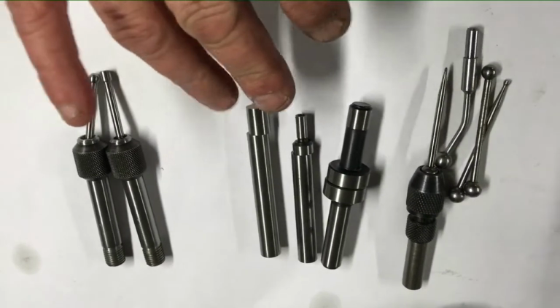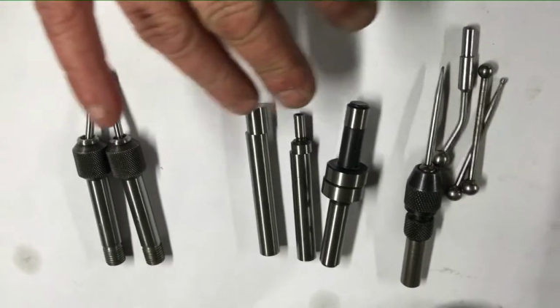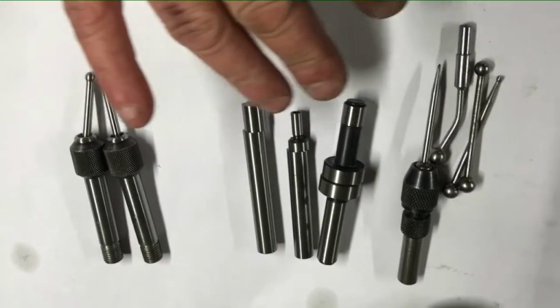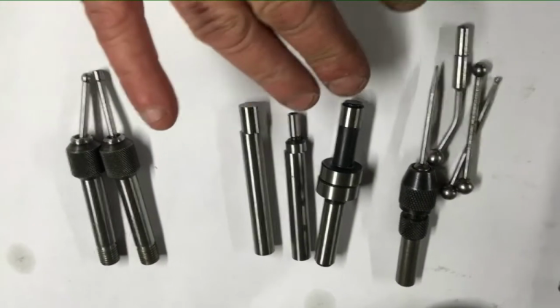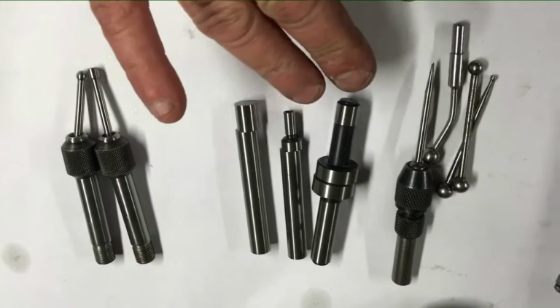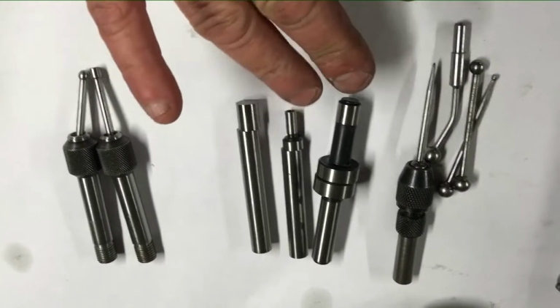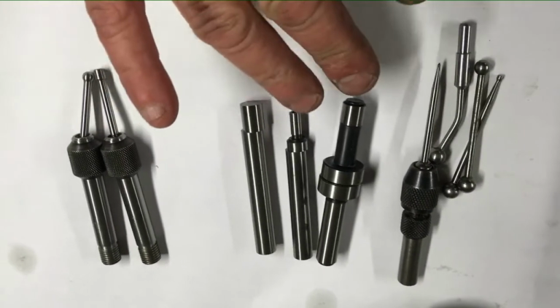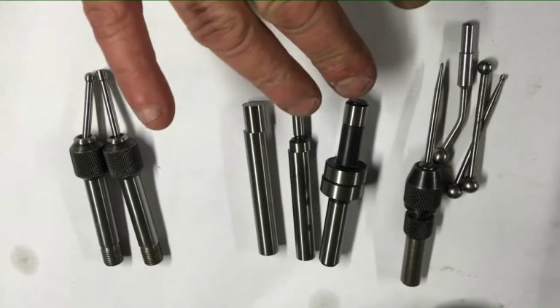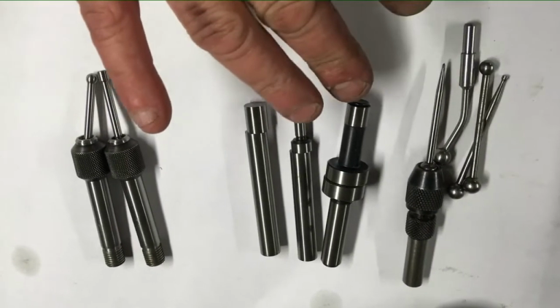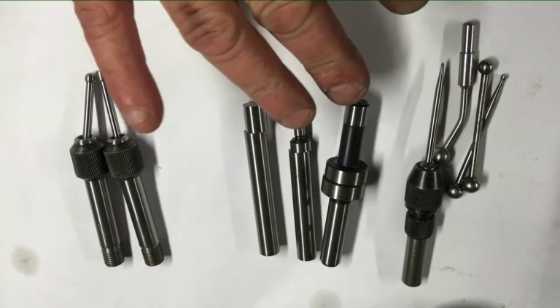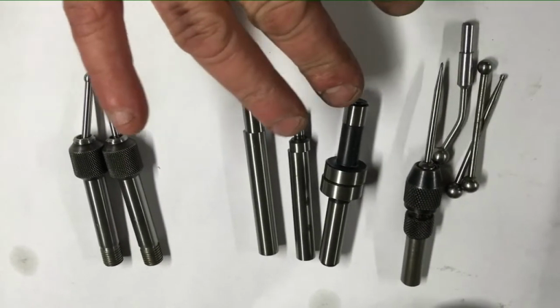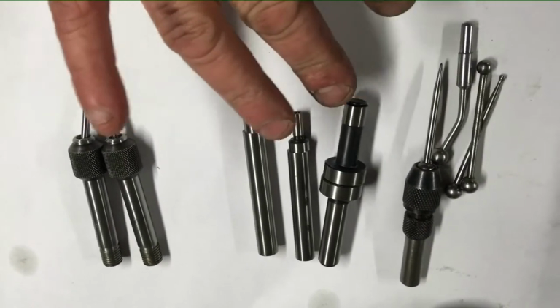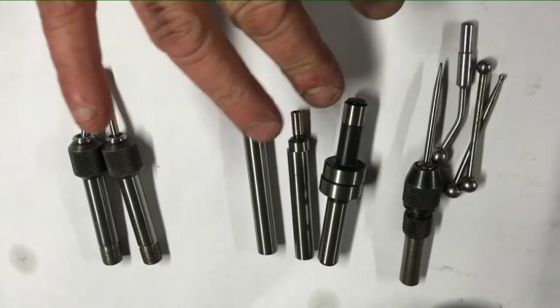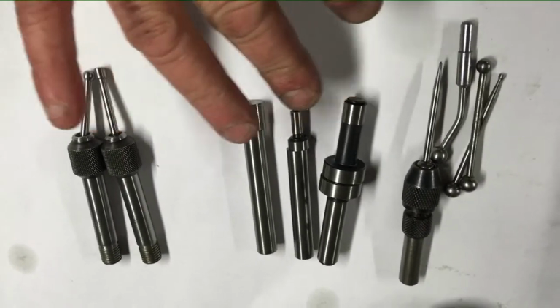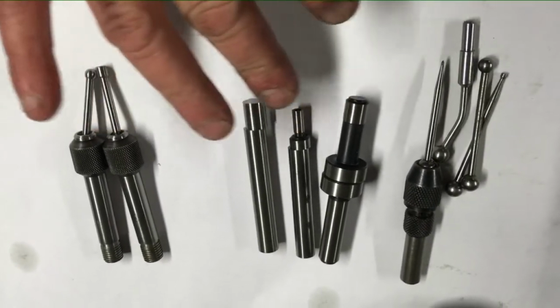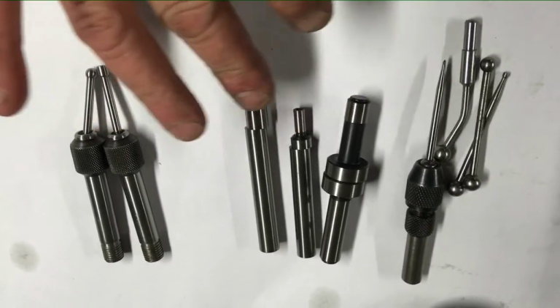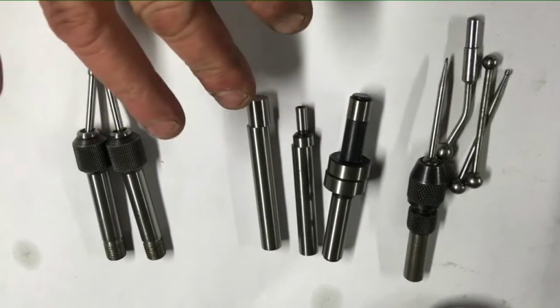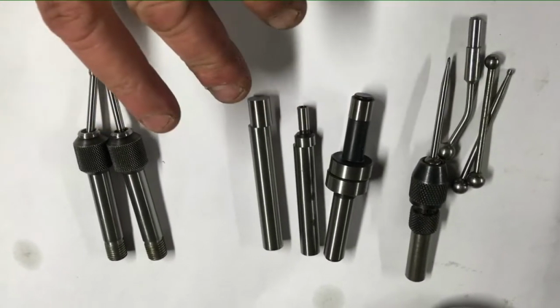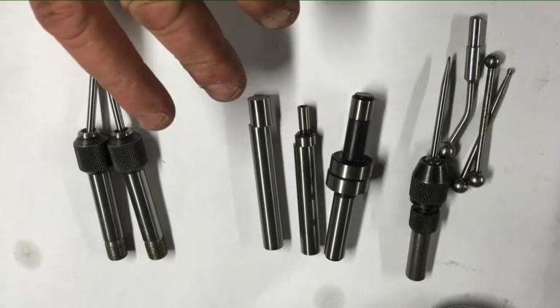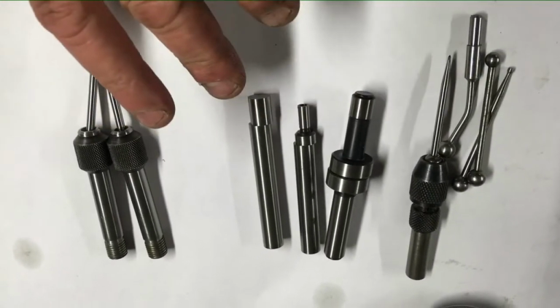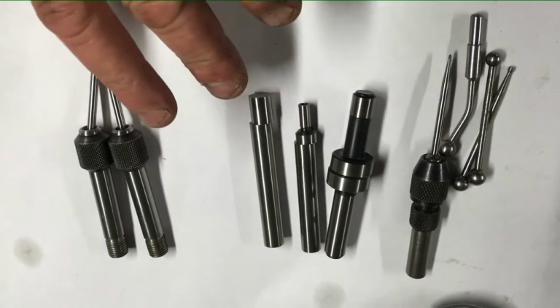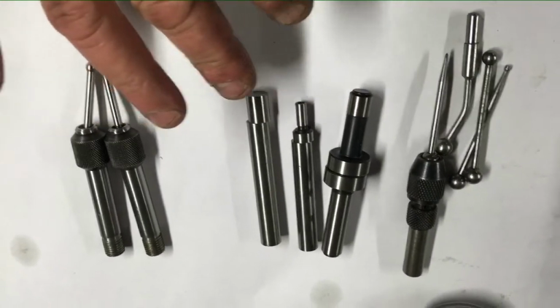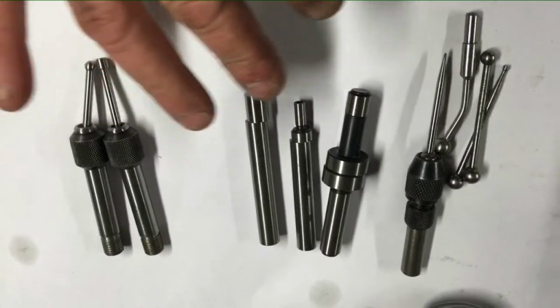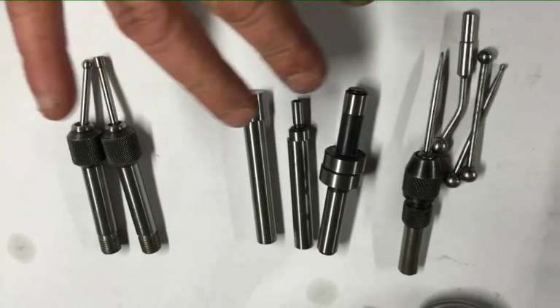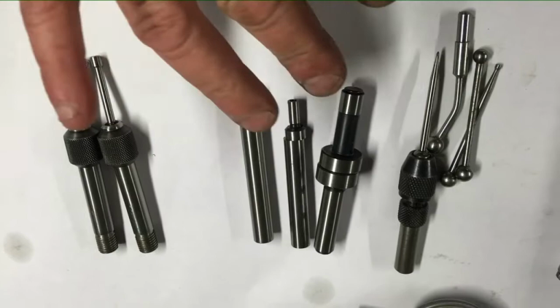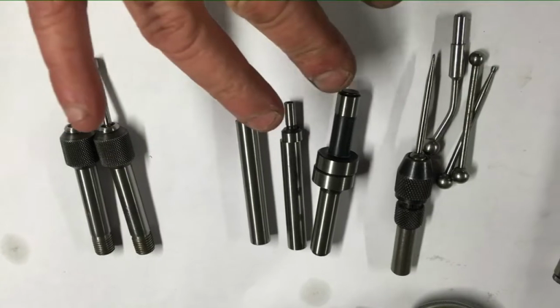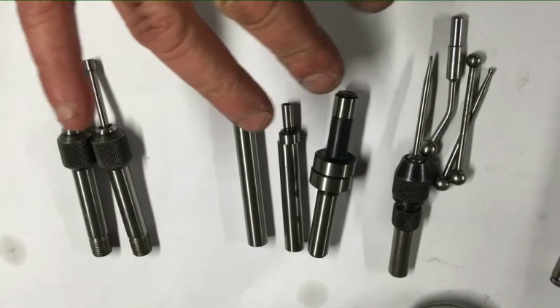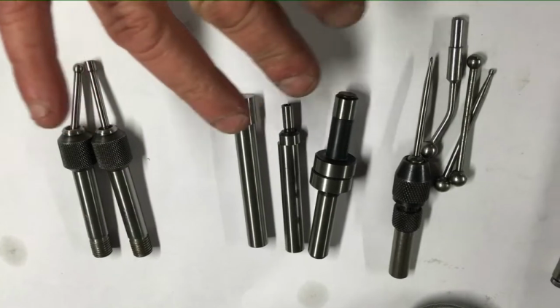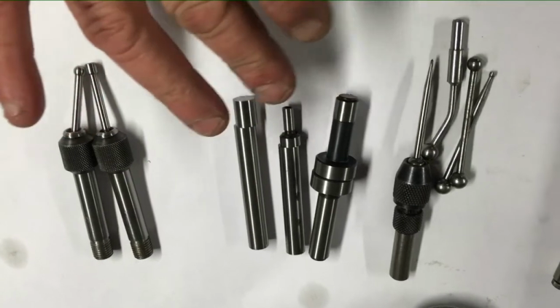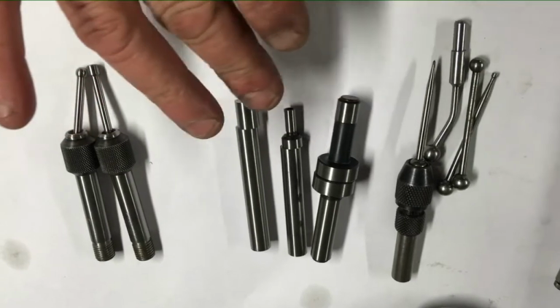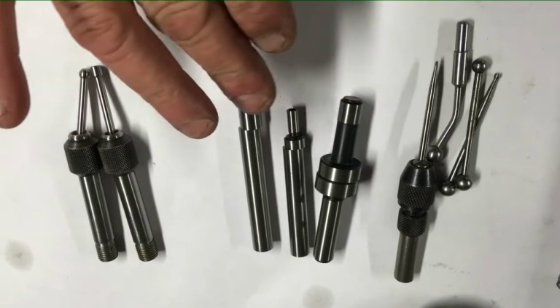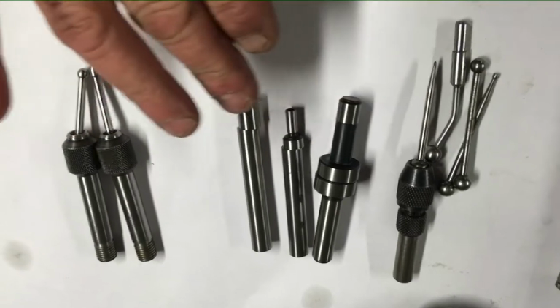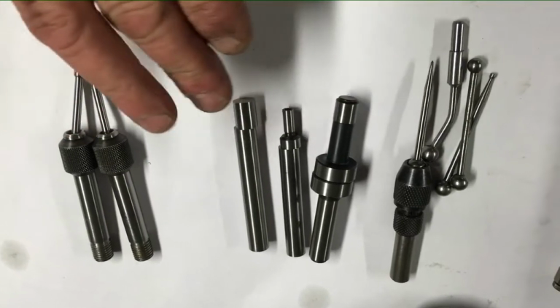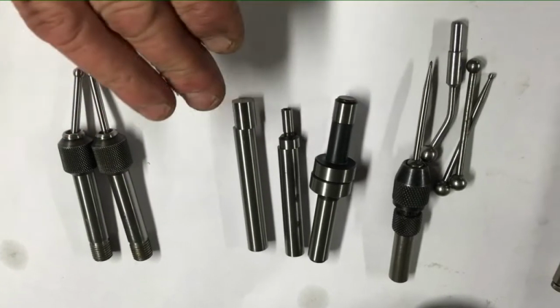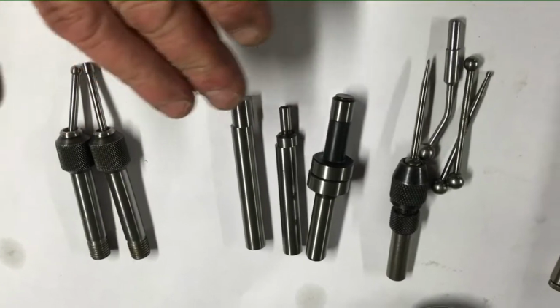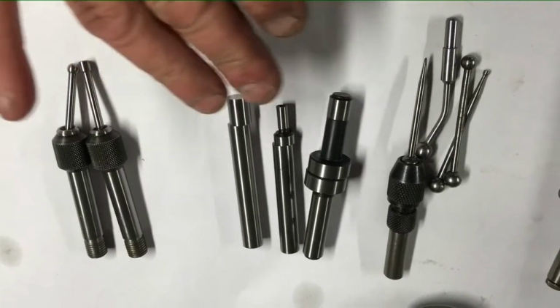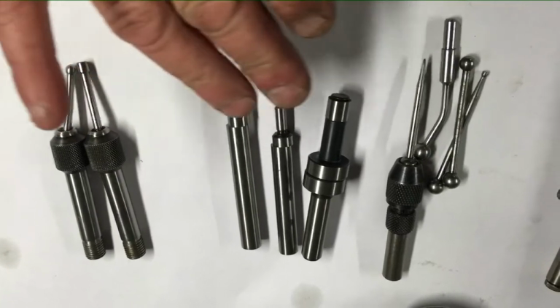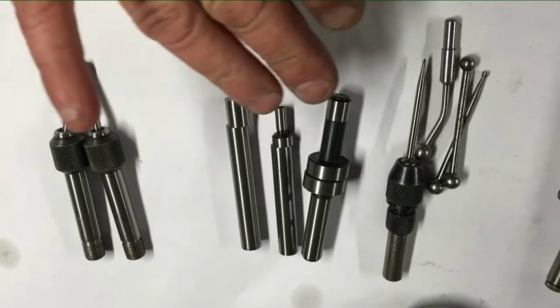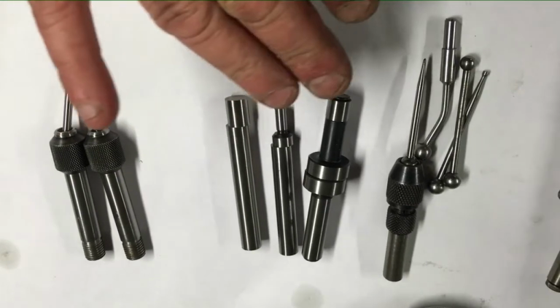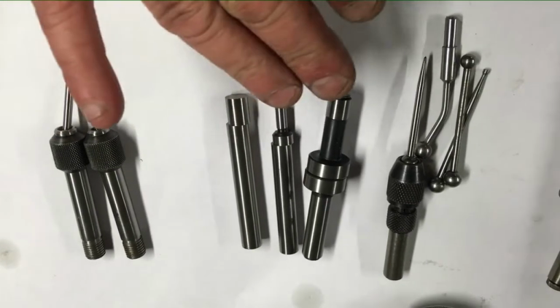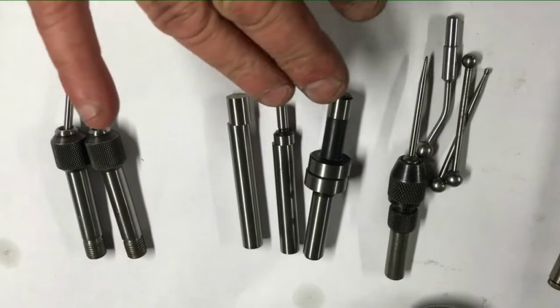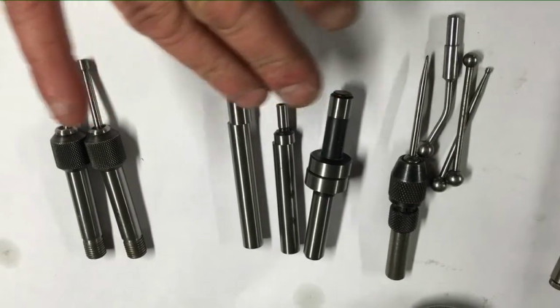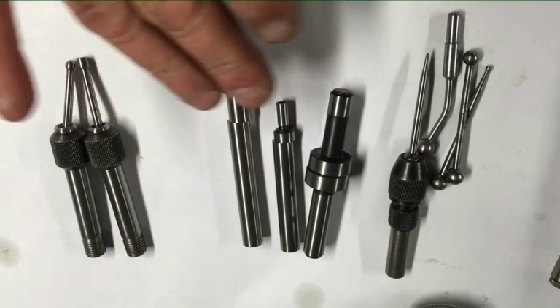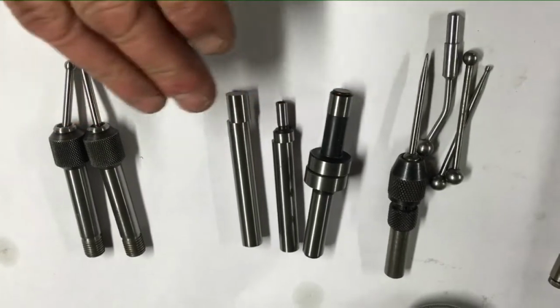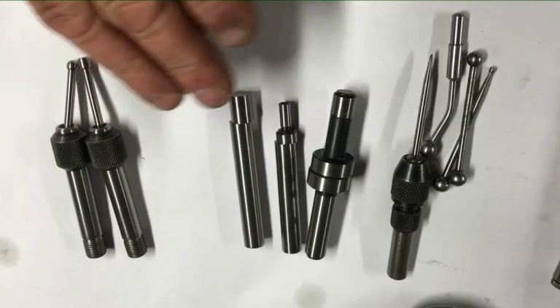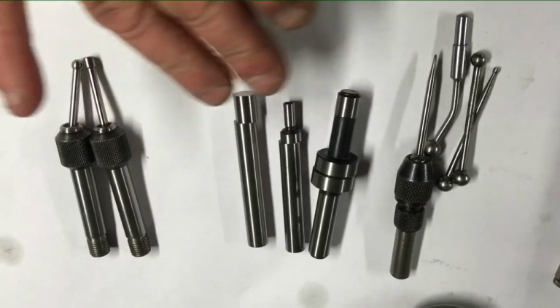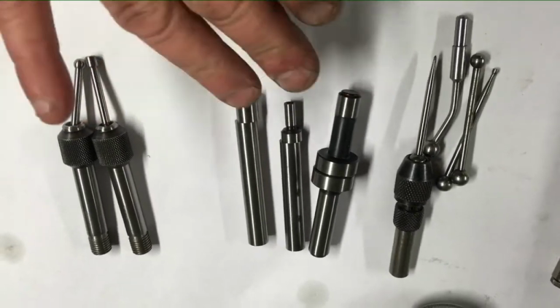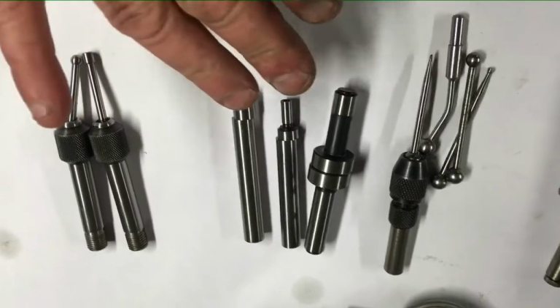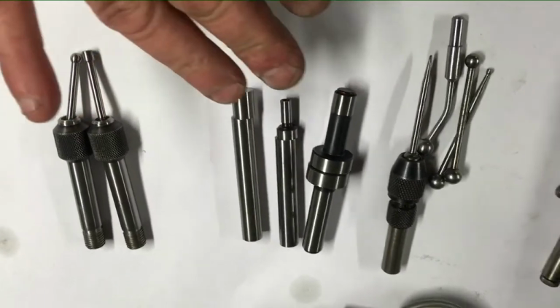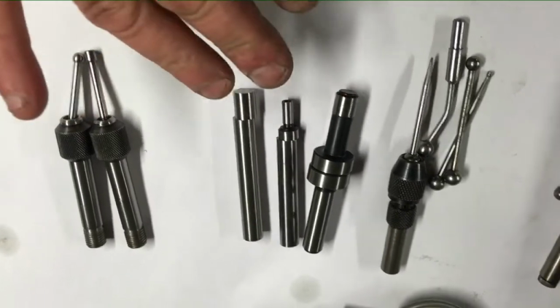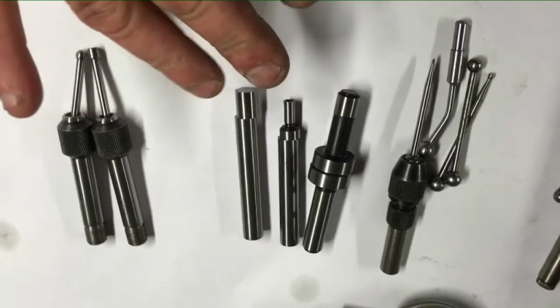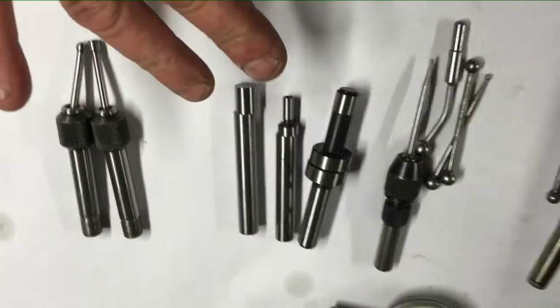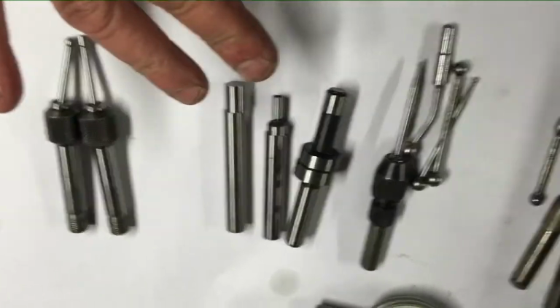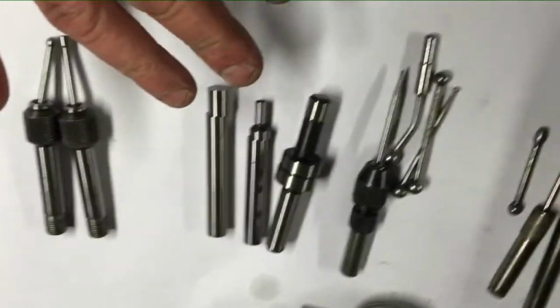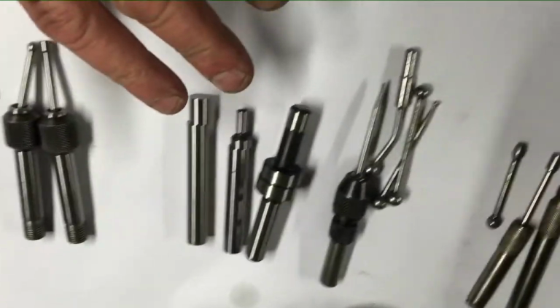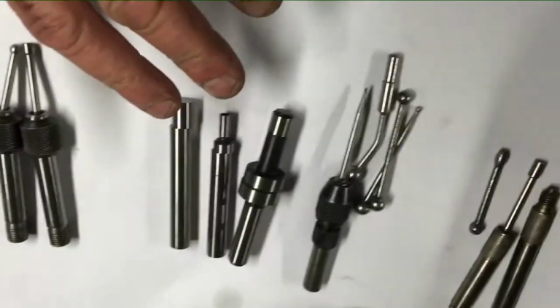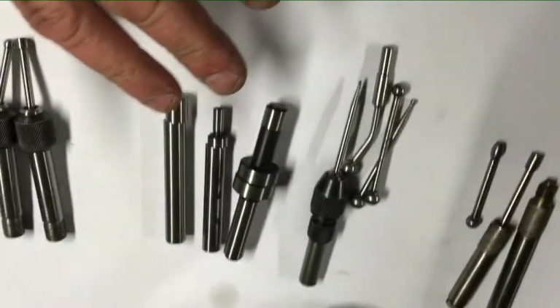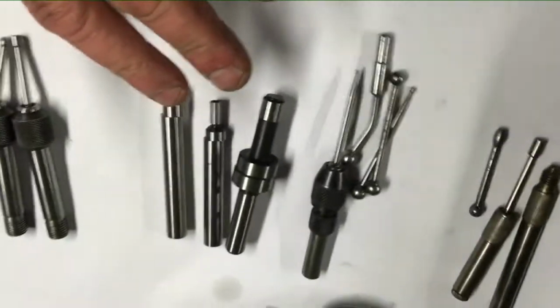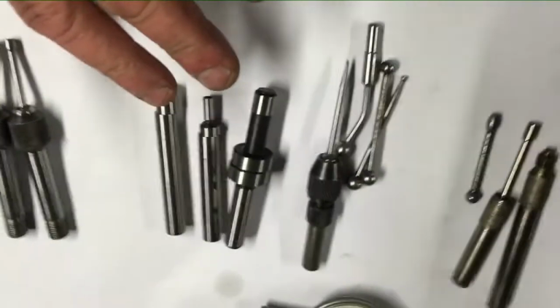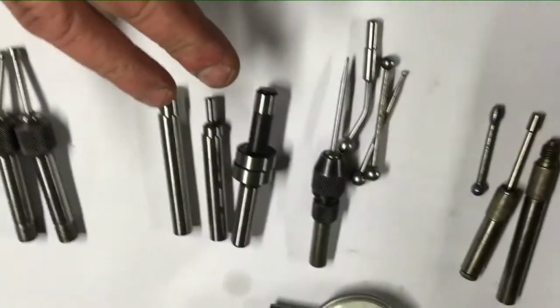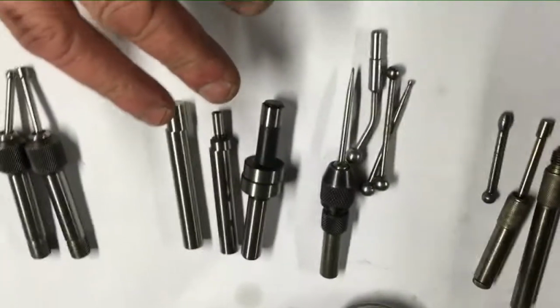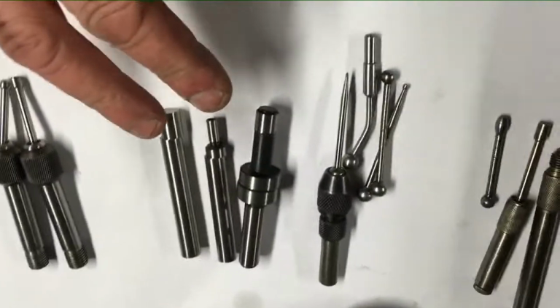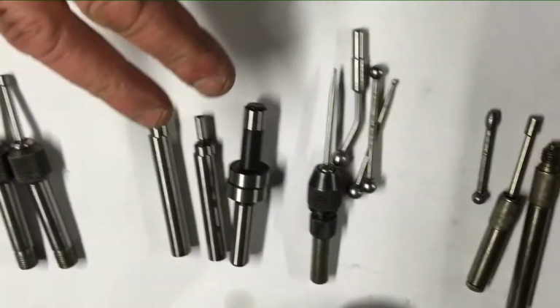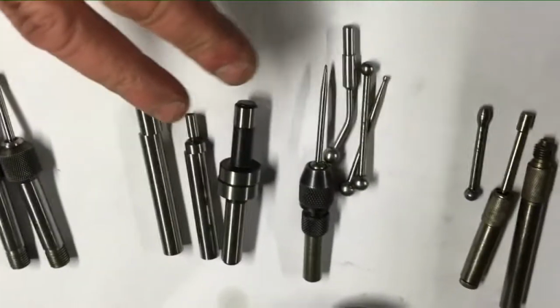These cylindrical ones are my preferred ones, and I will explain to you why I prefer these later in the video.